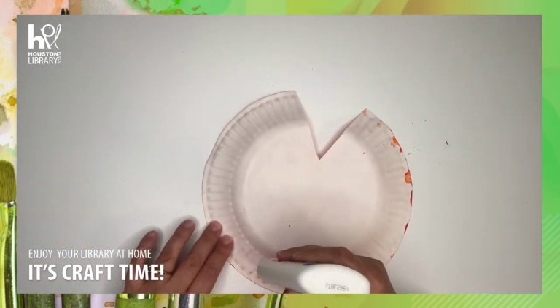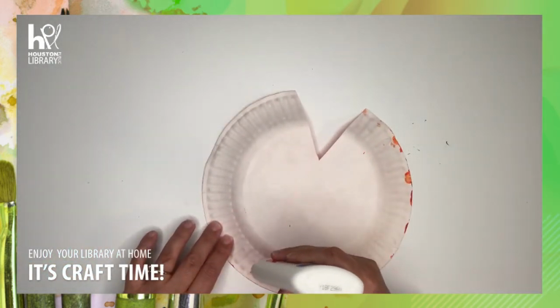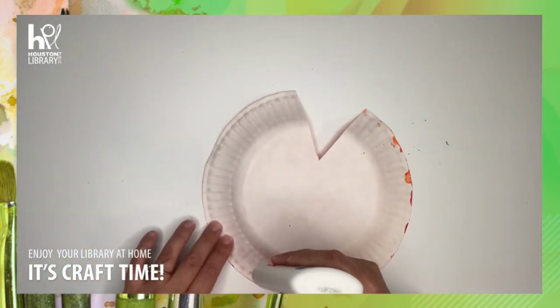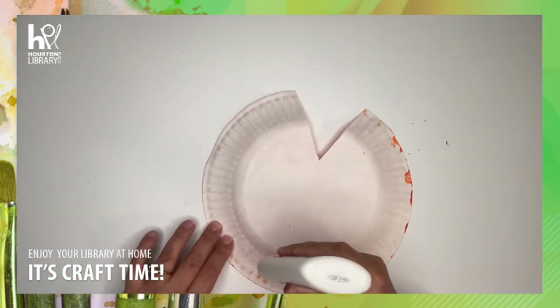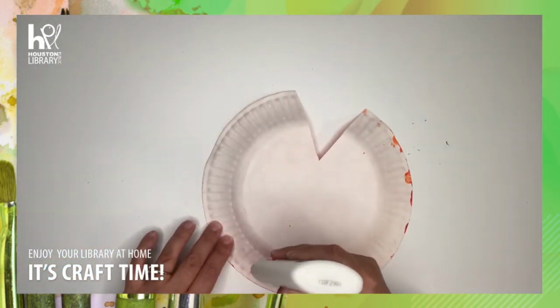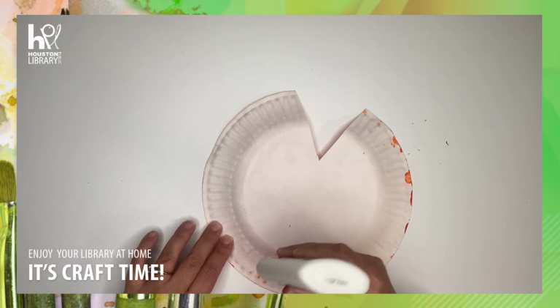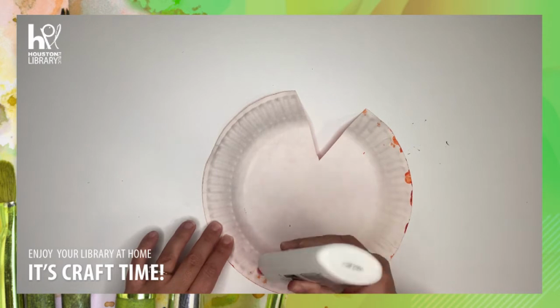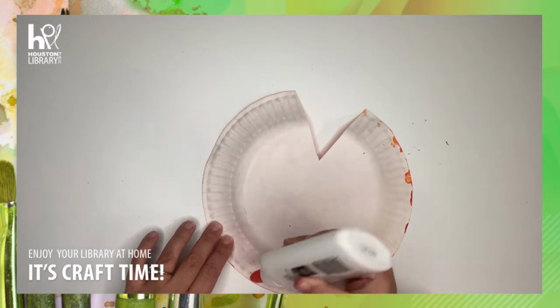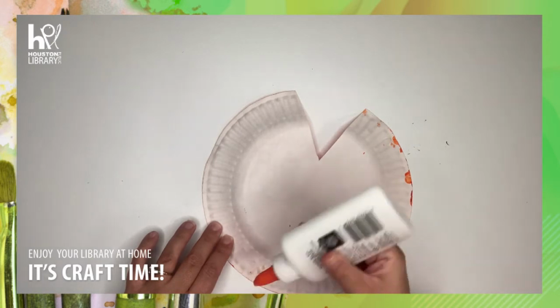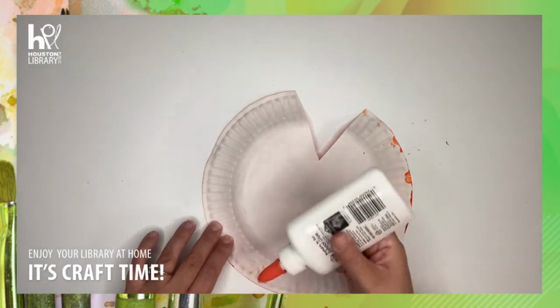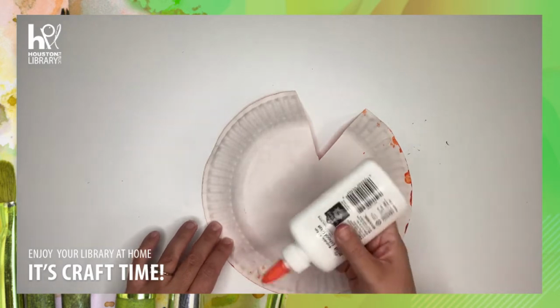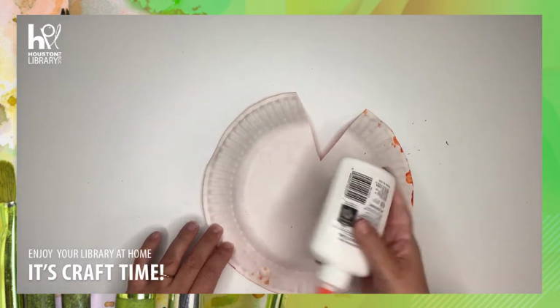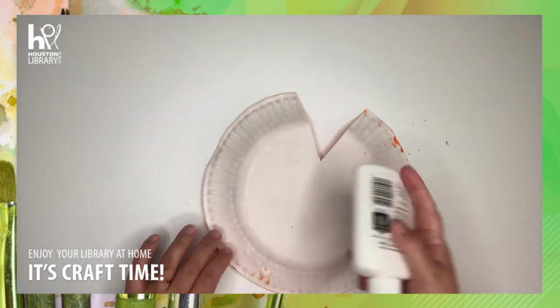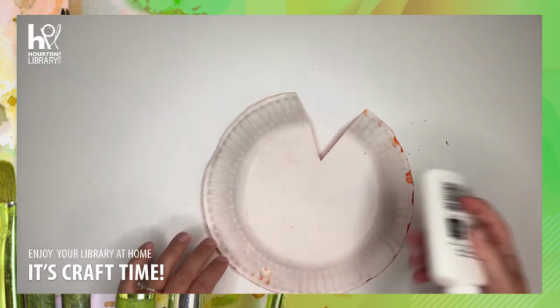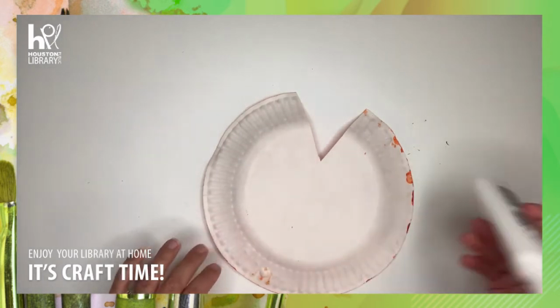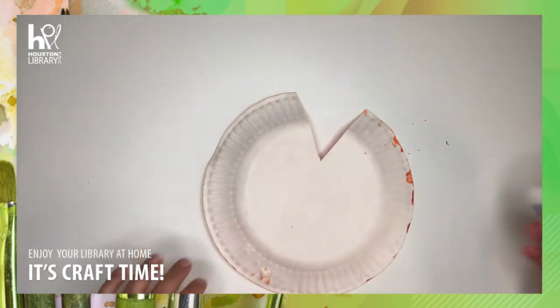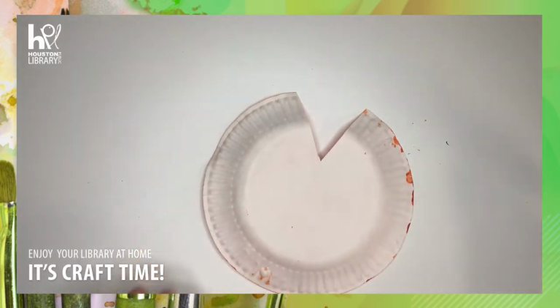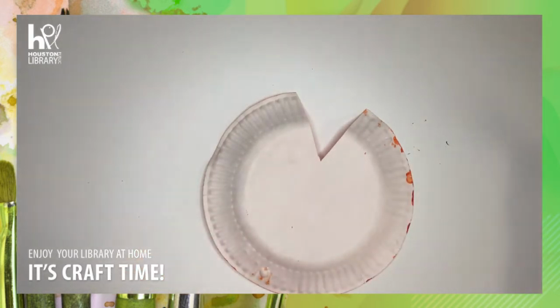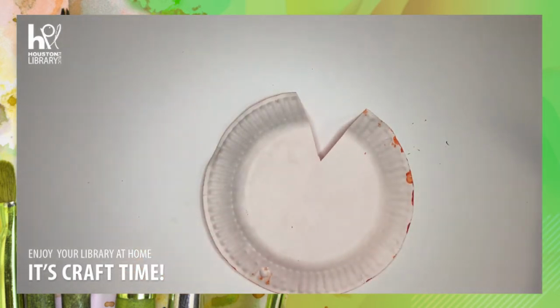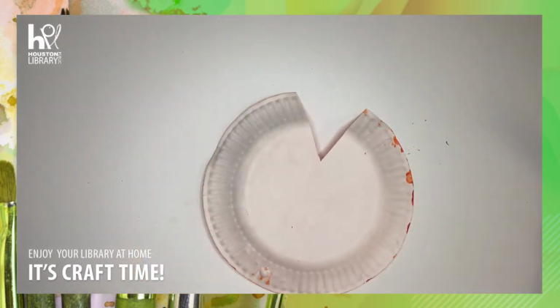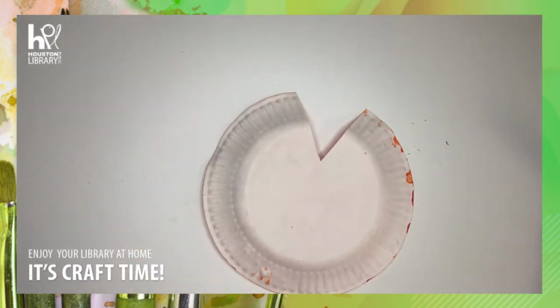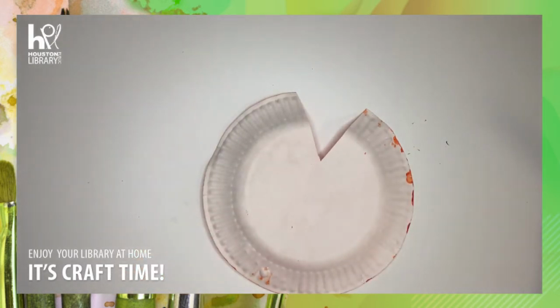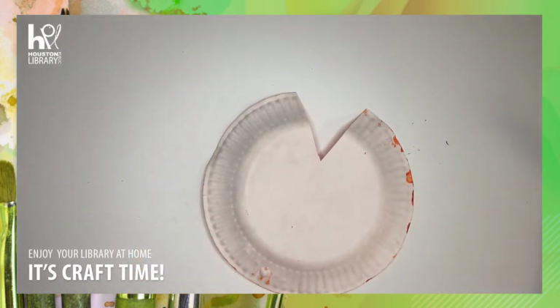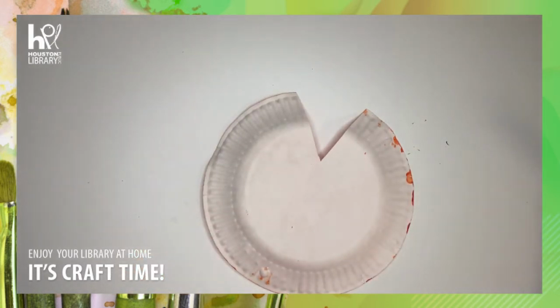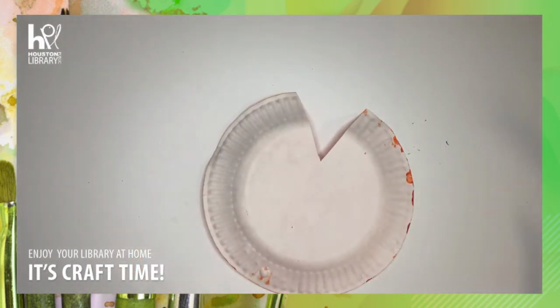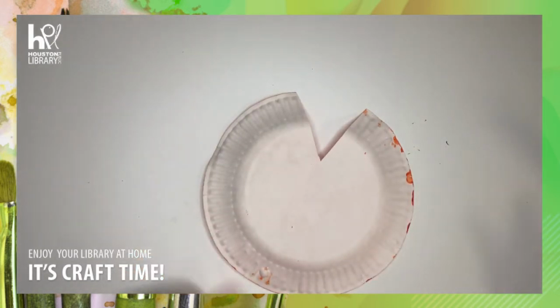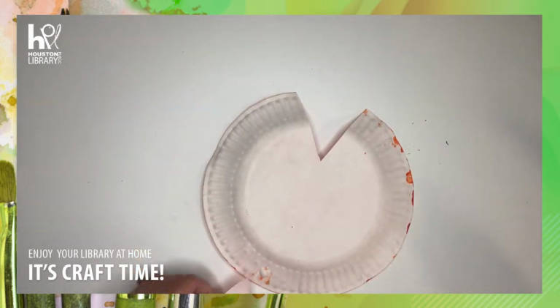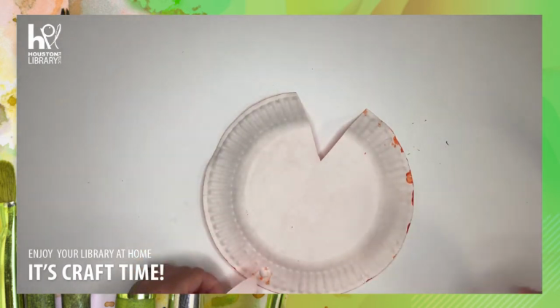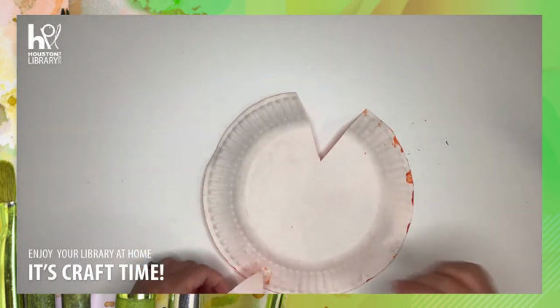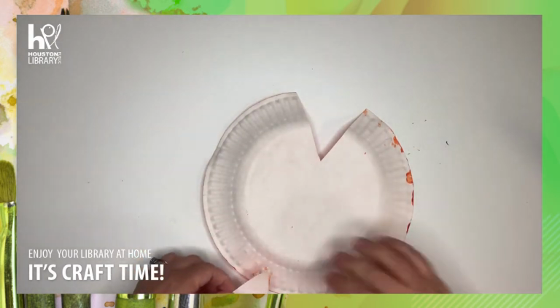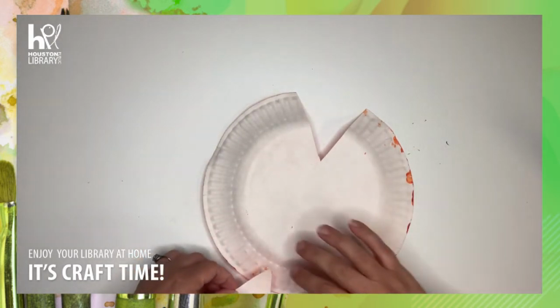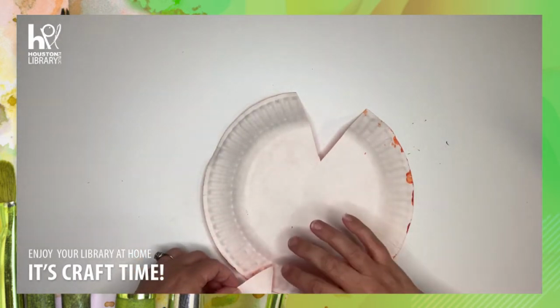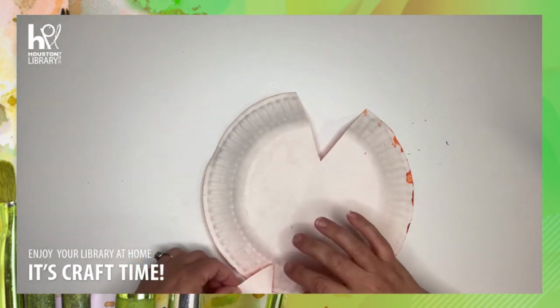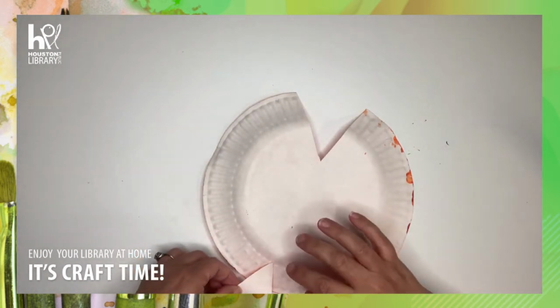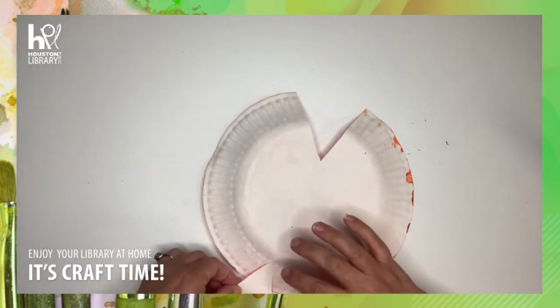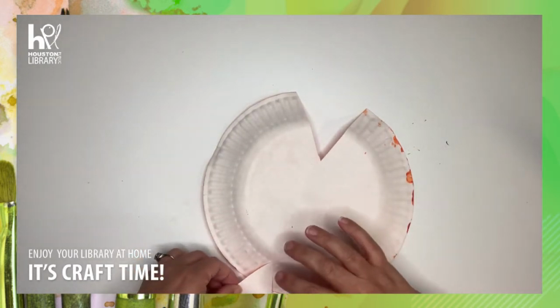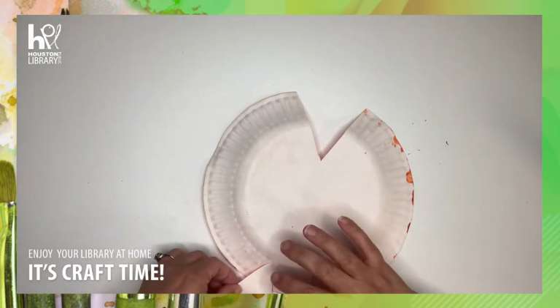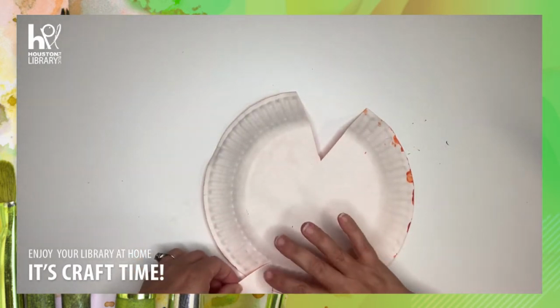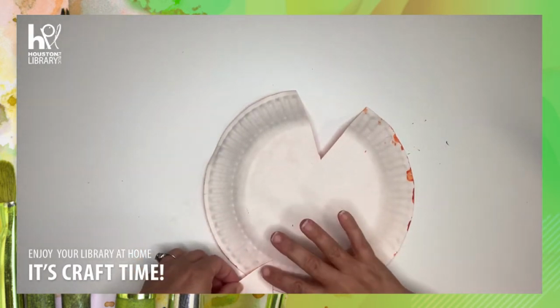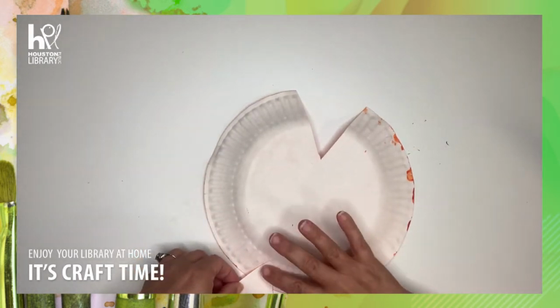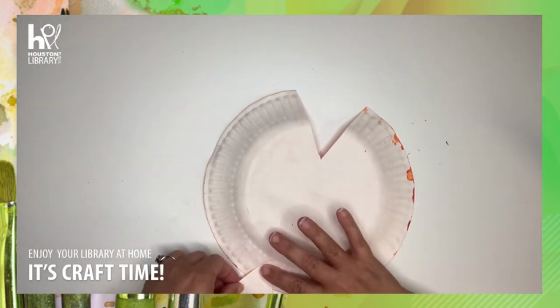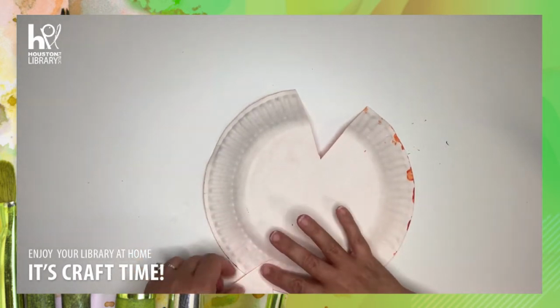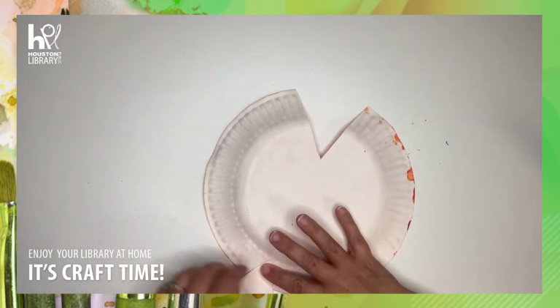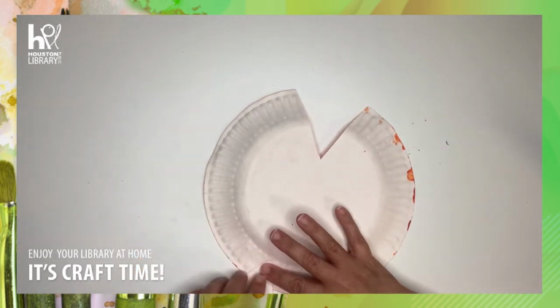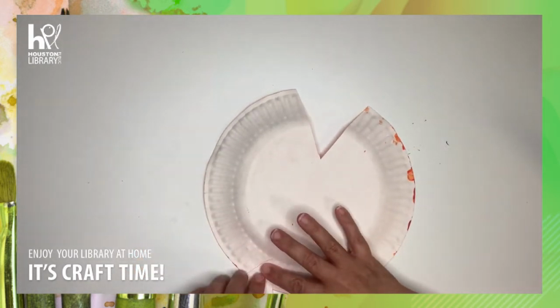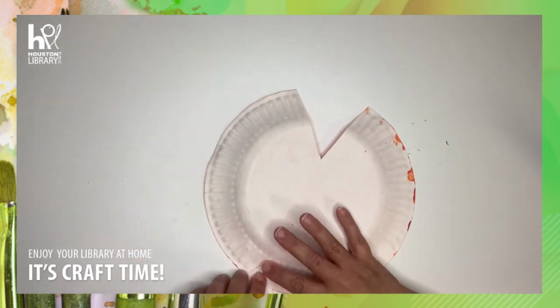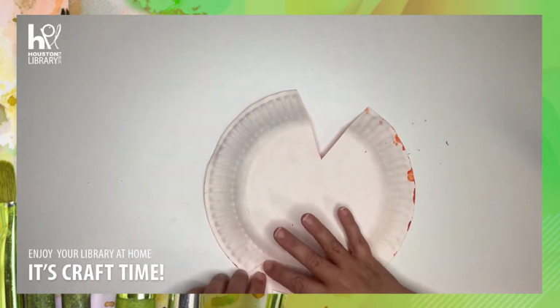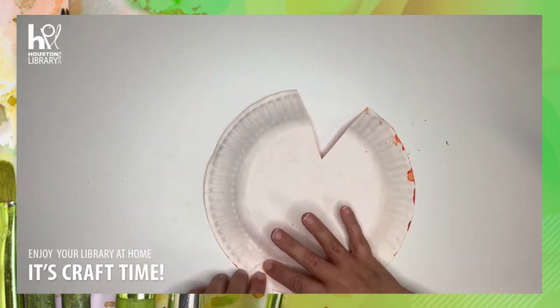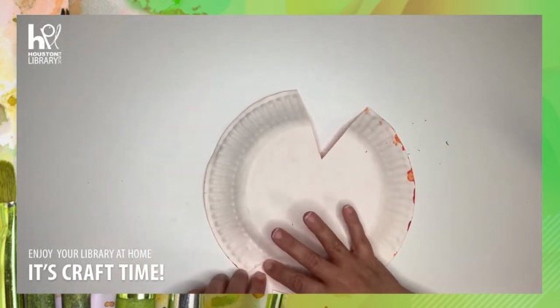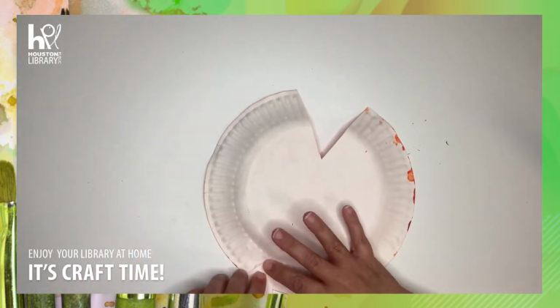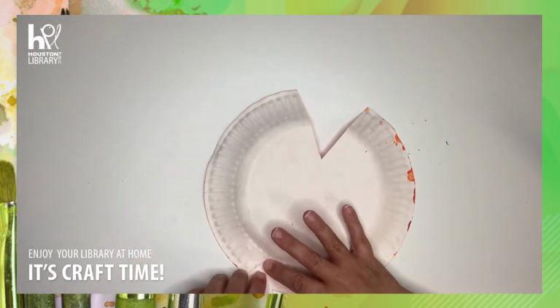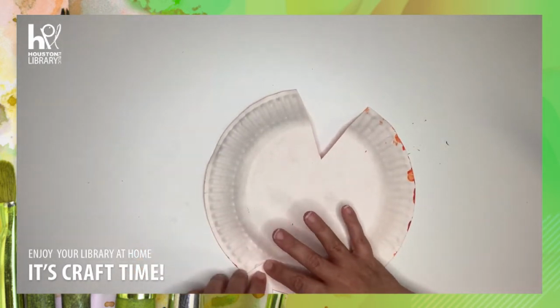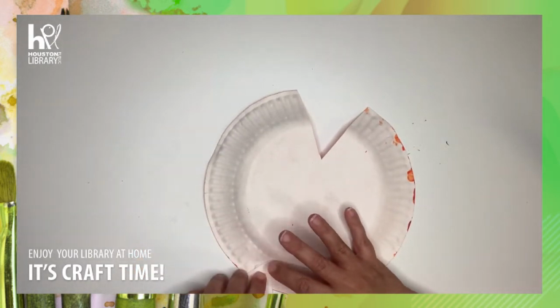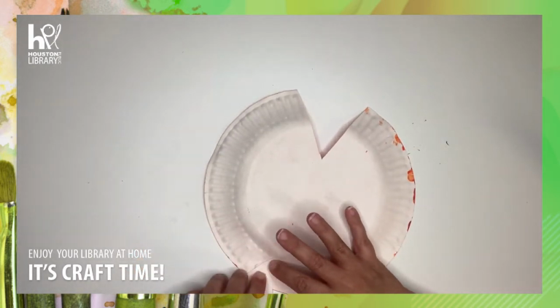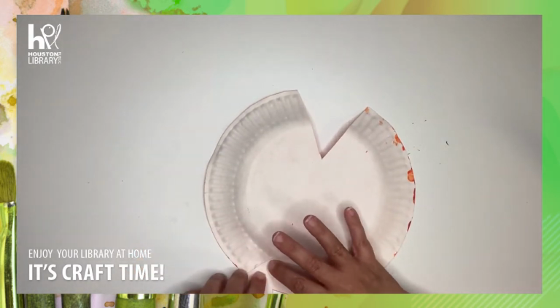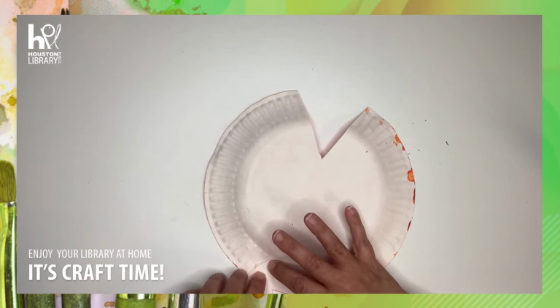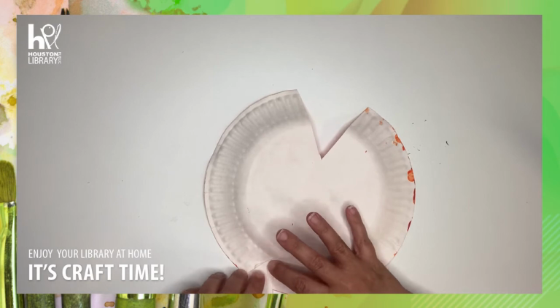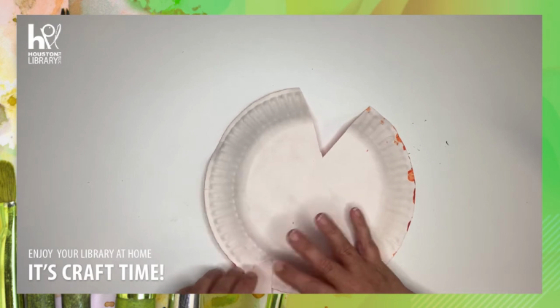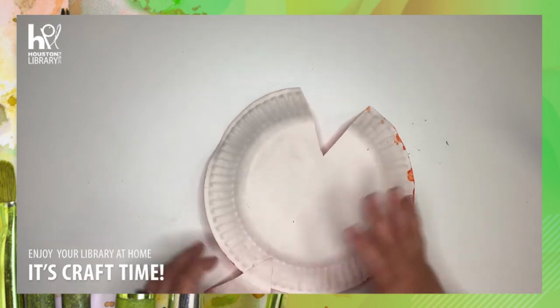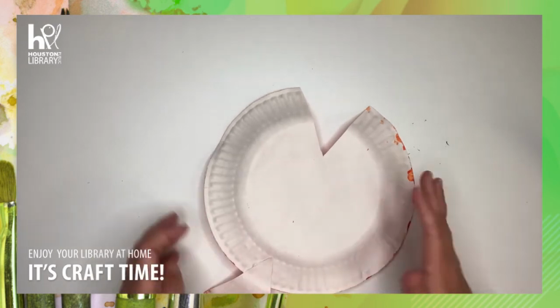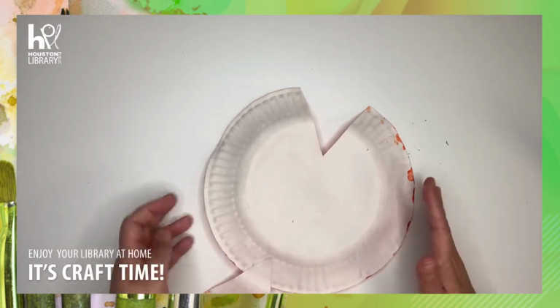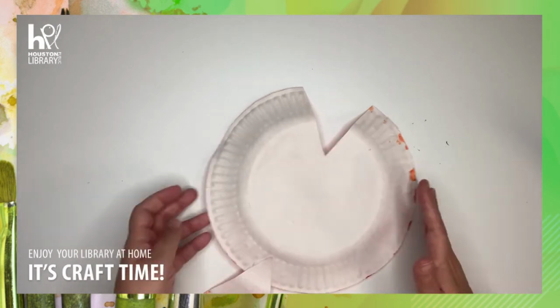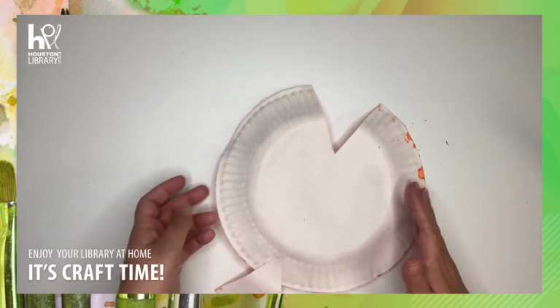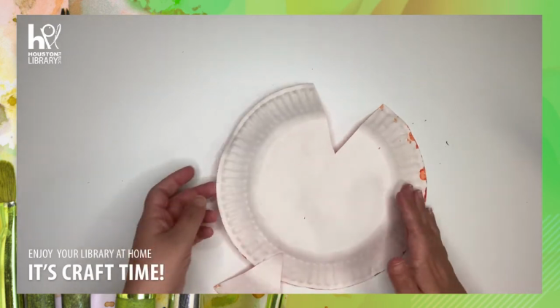Sometimes you need a little bit more glue than you think, but that is okay.